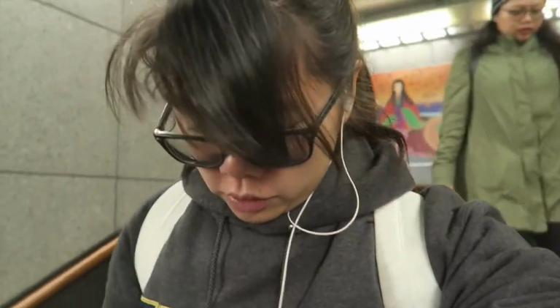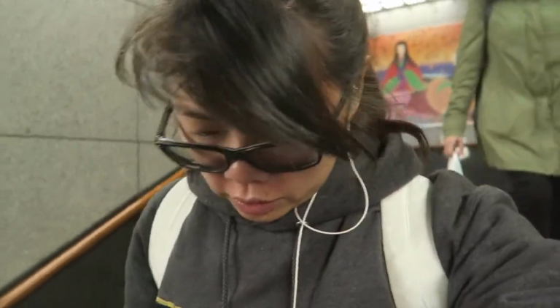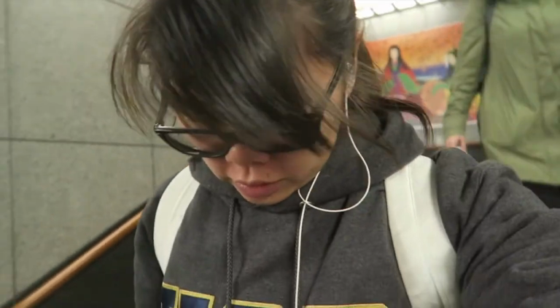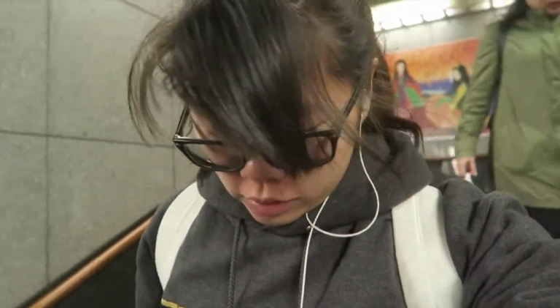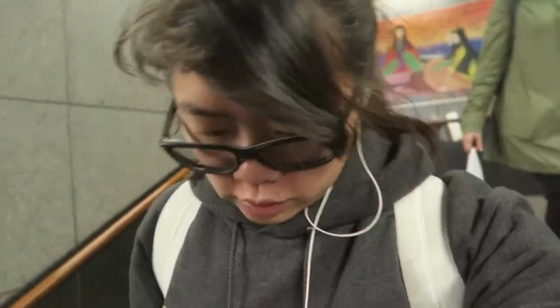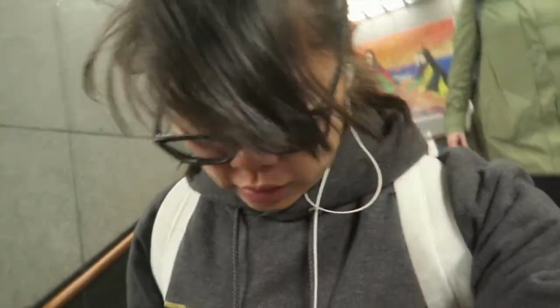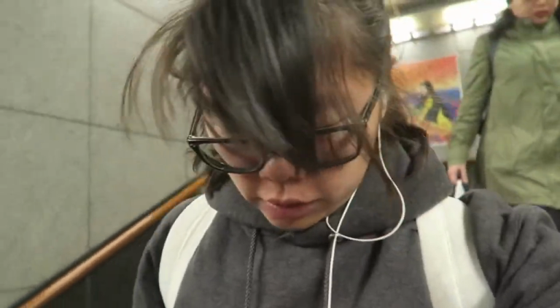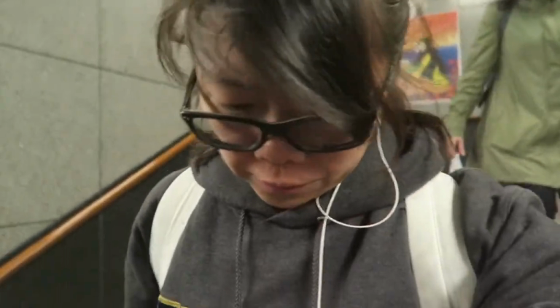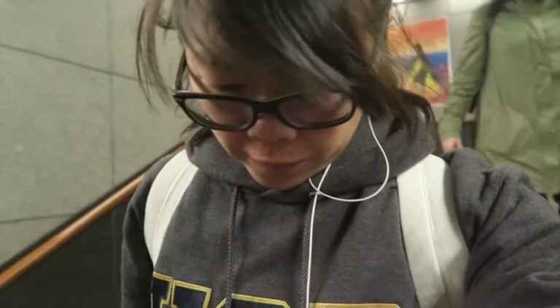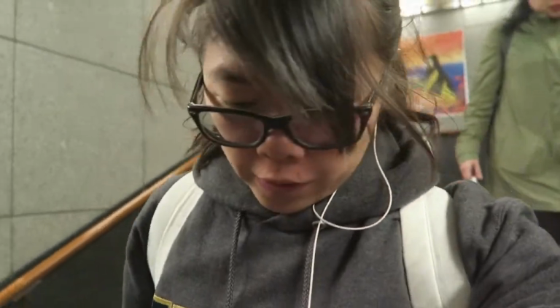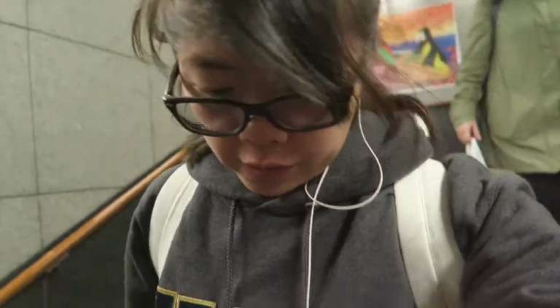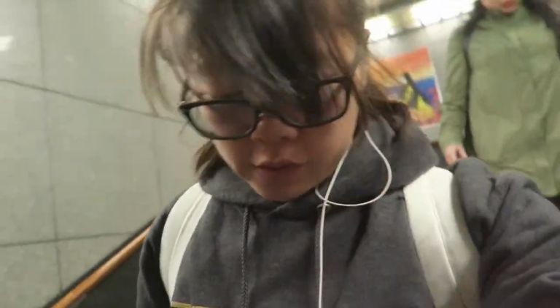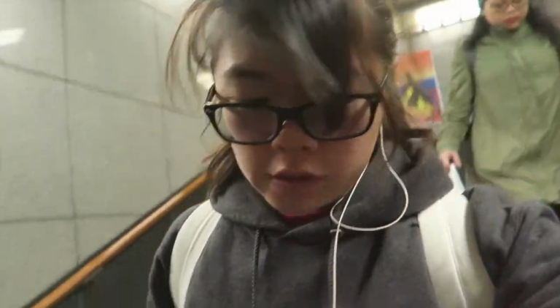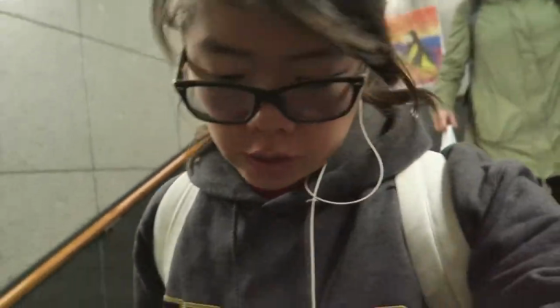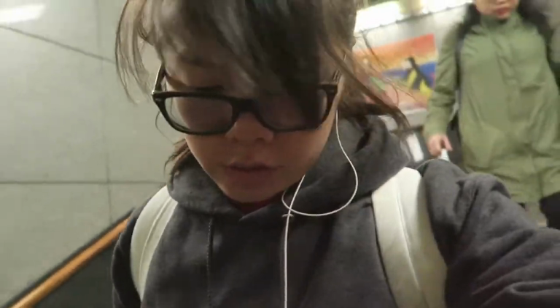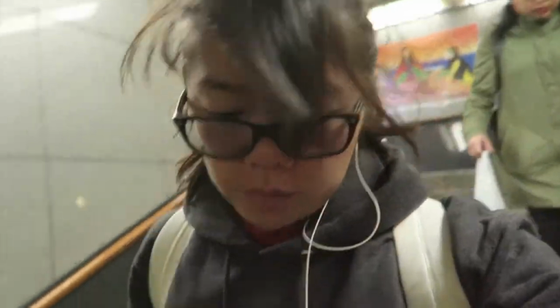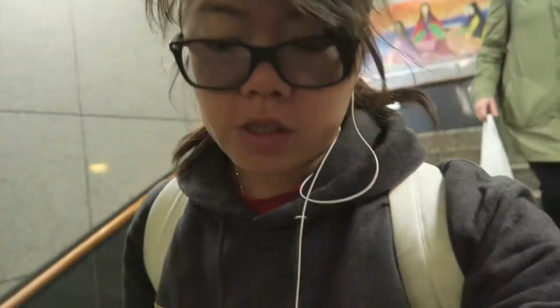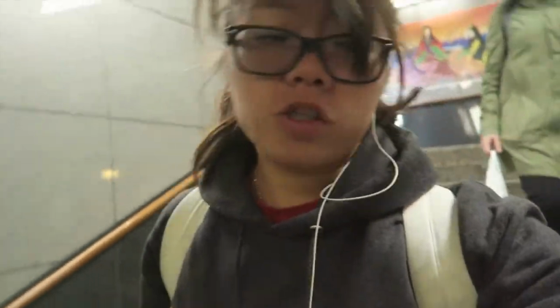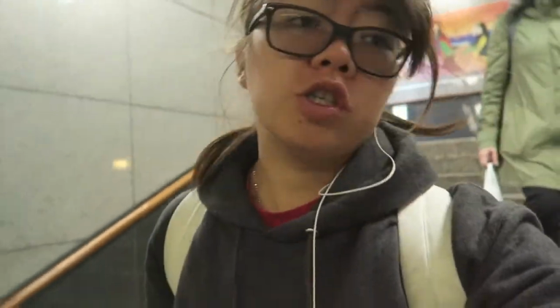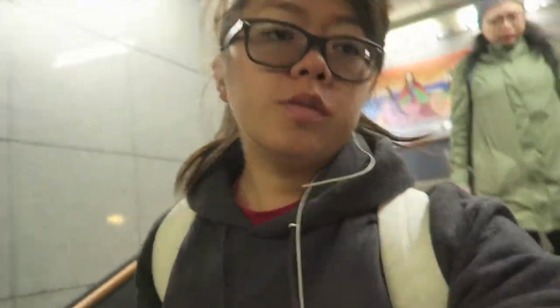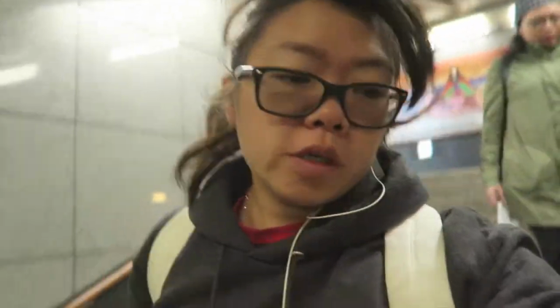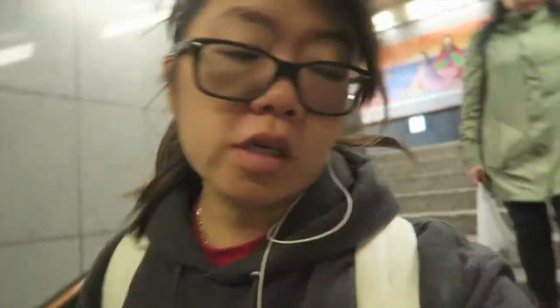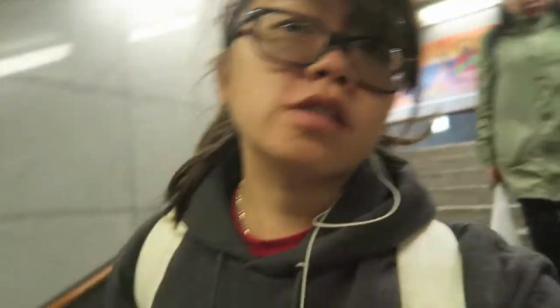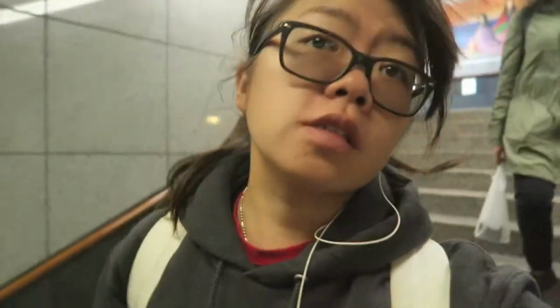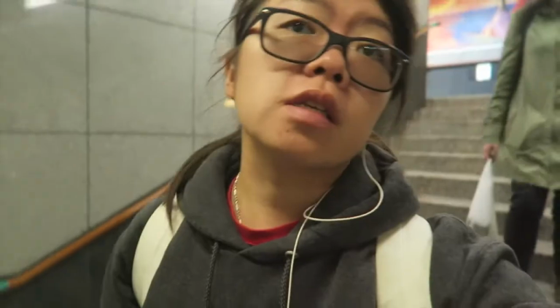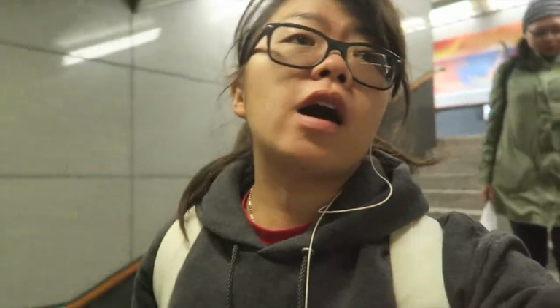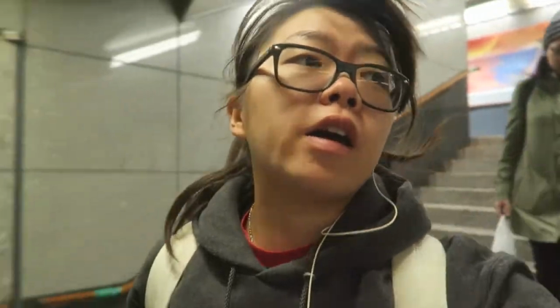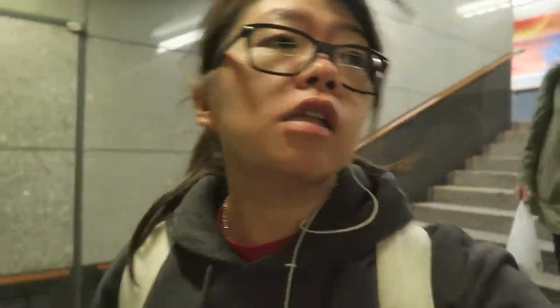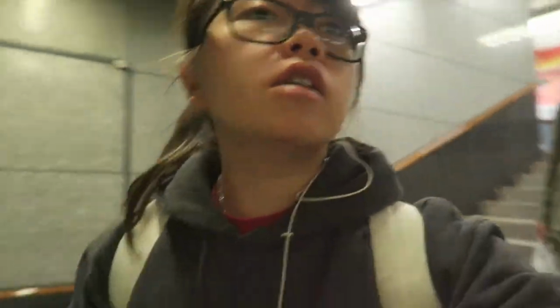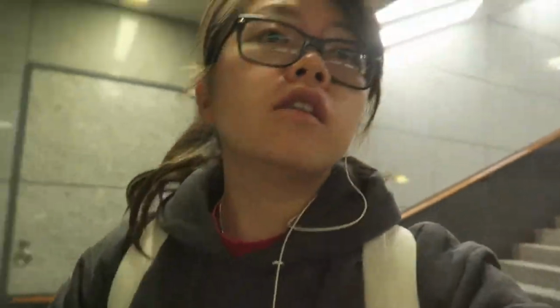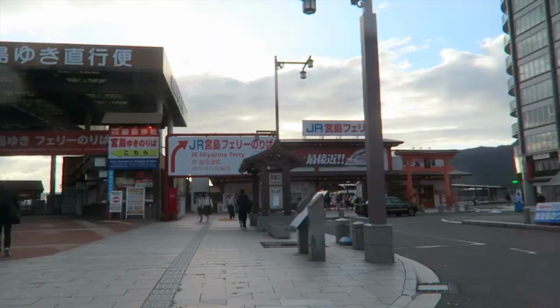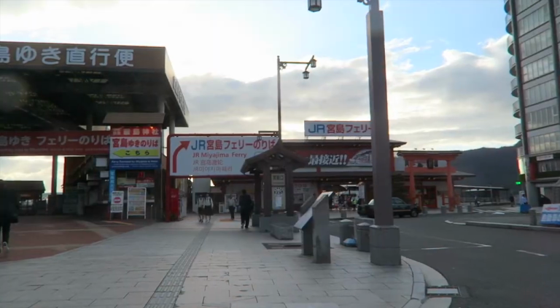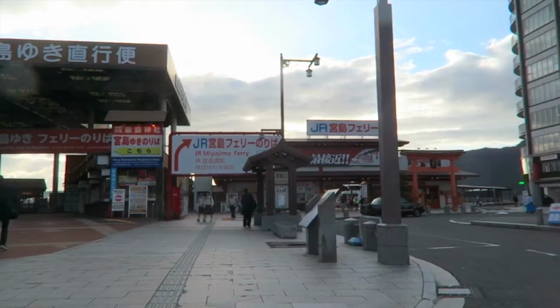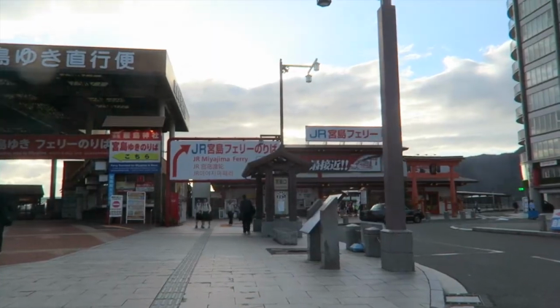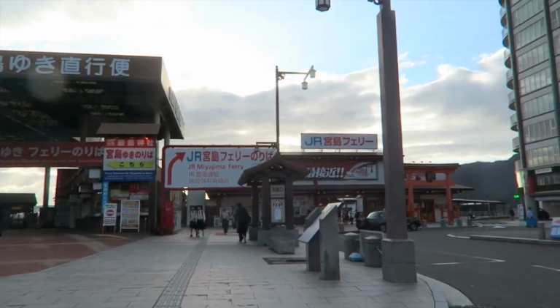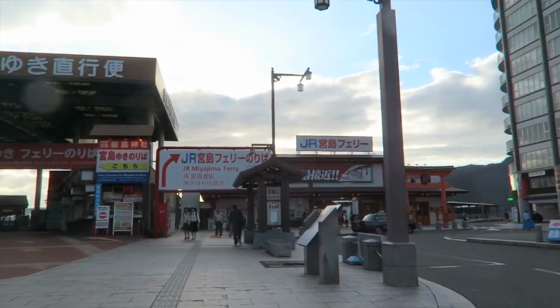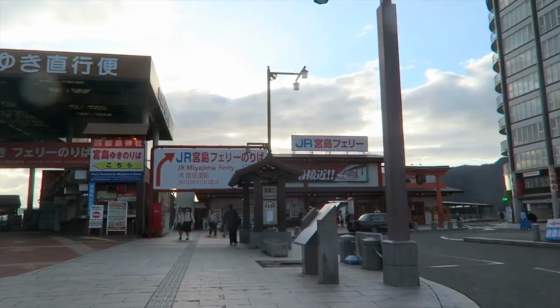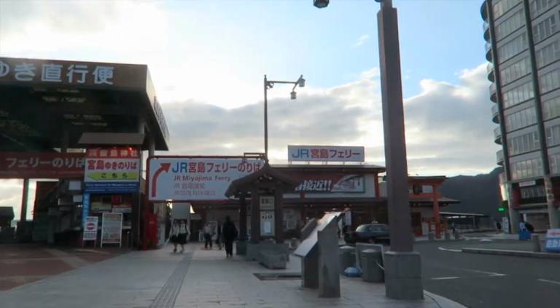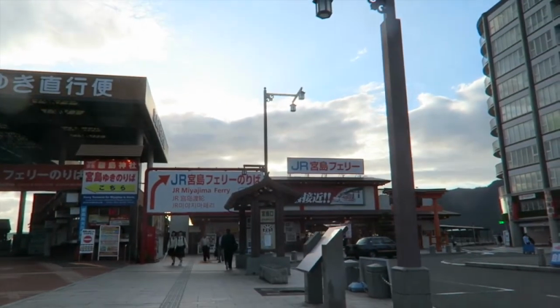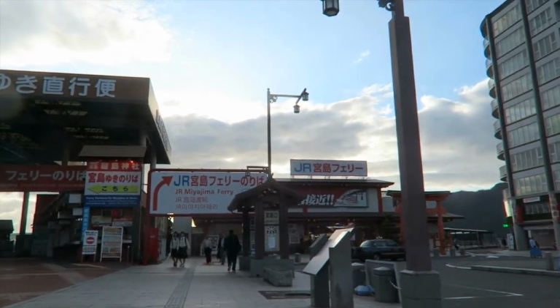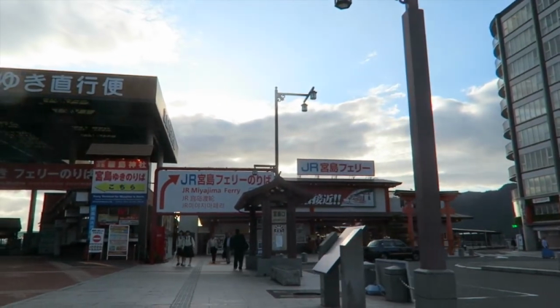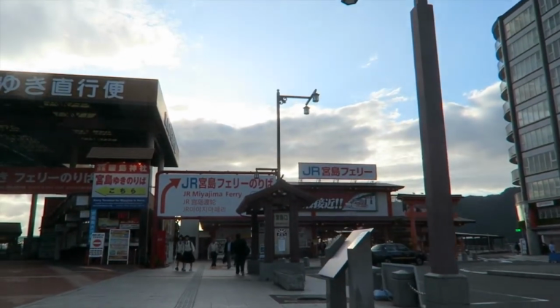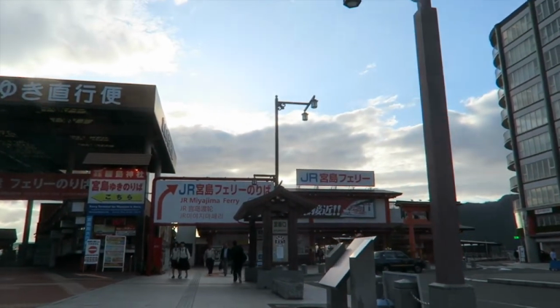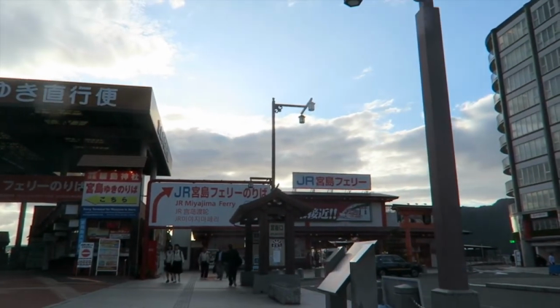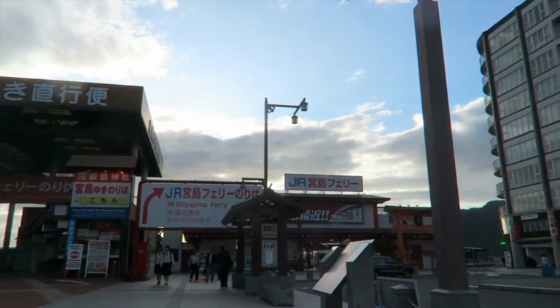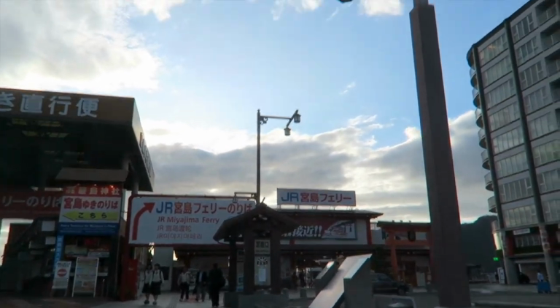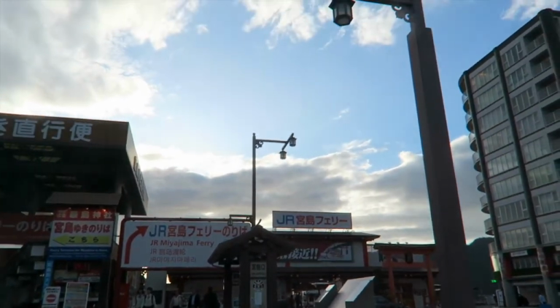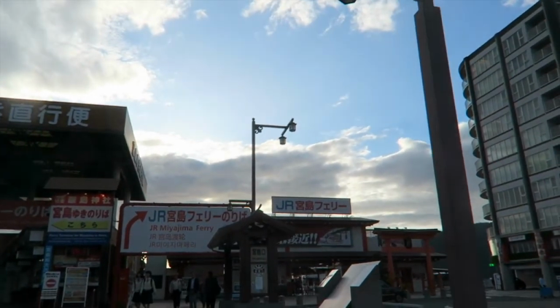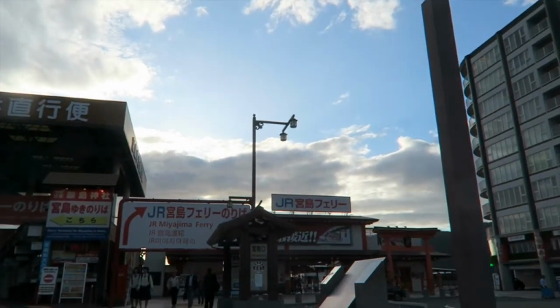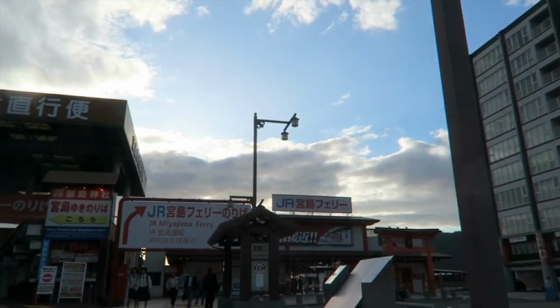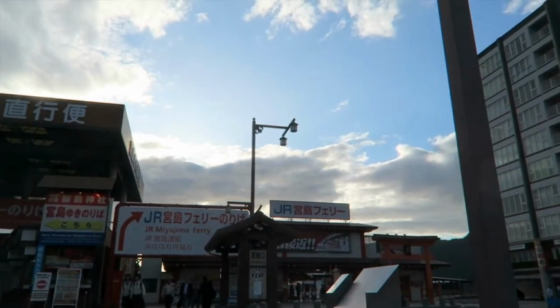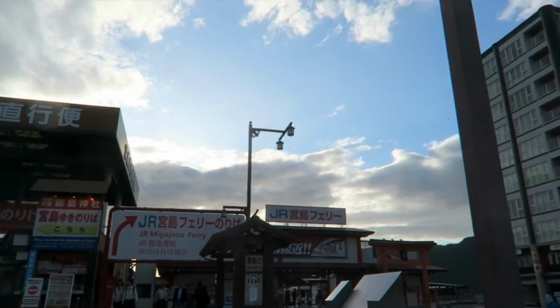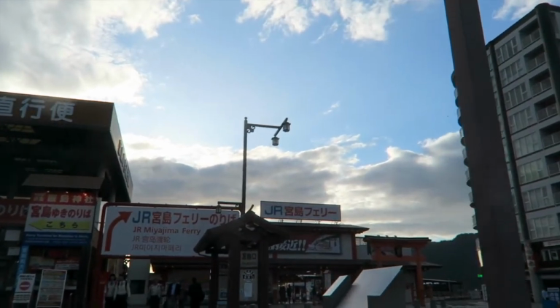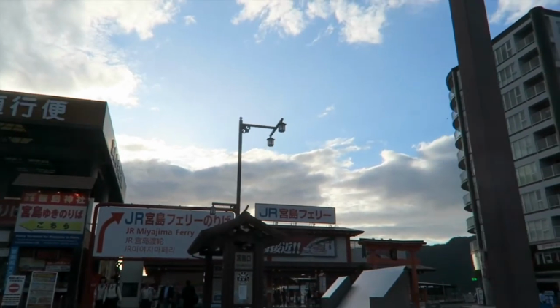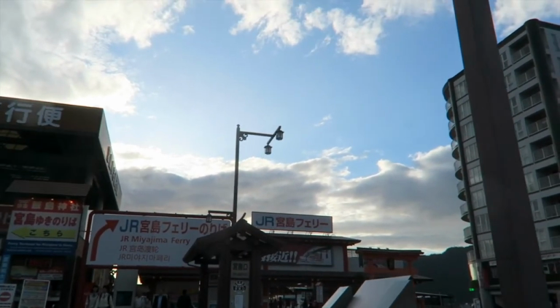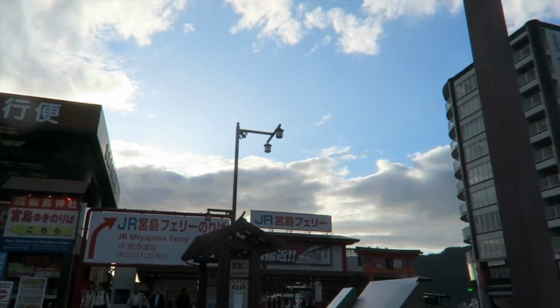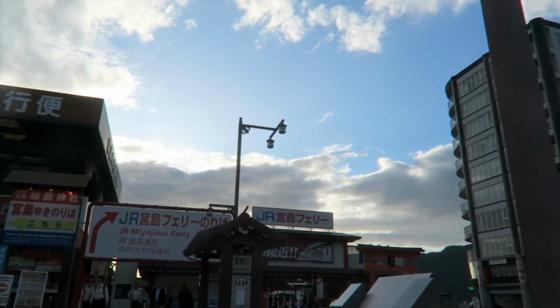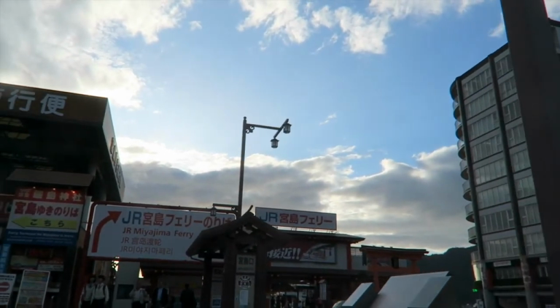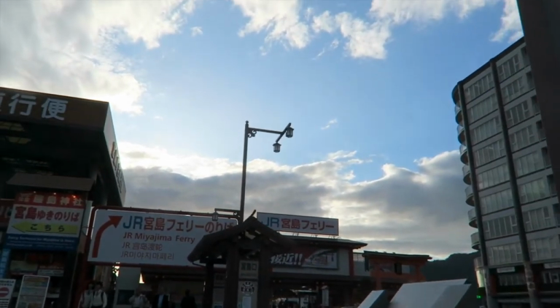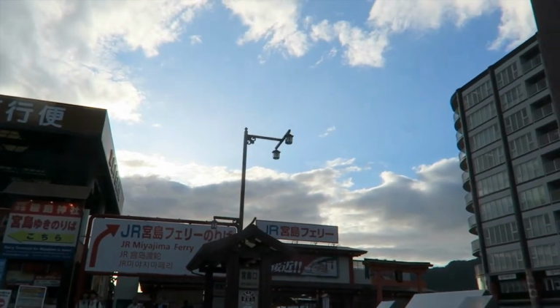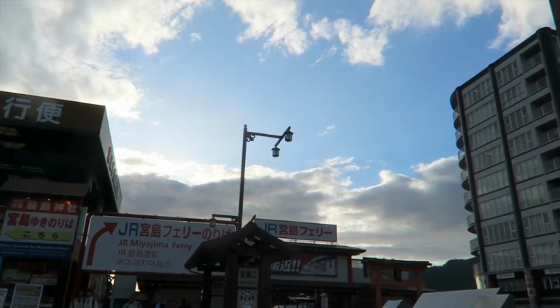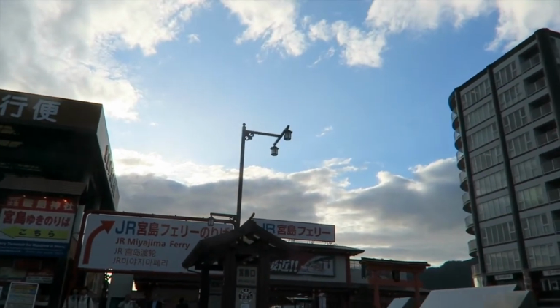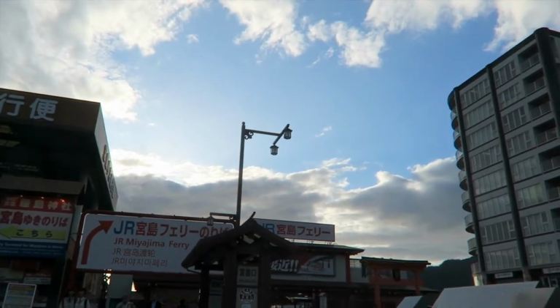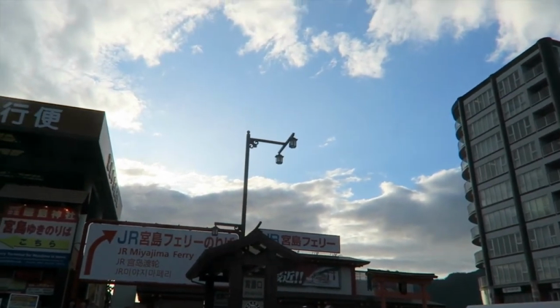We're going to take a ferry to get to Miyajima because it's an island. If you have a JR pass, there's a ferry that you can take for free — just show your pass.